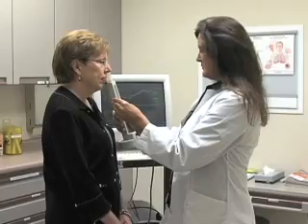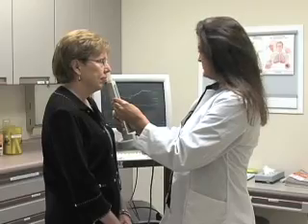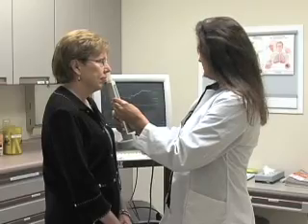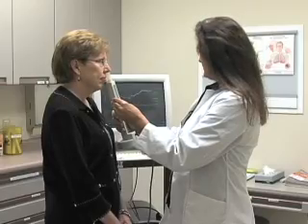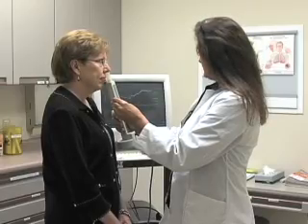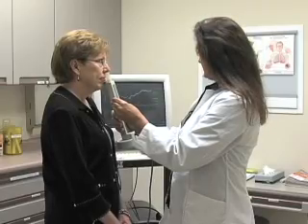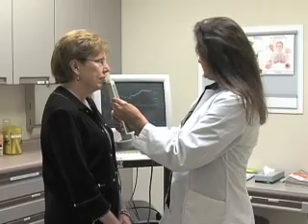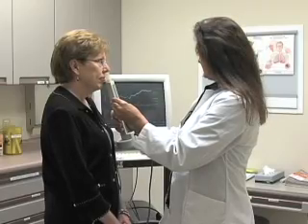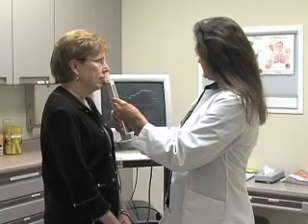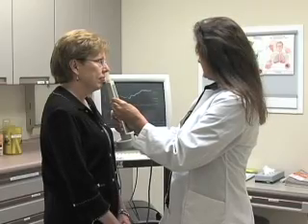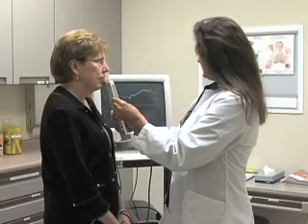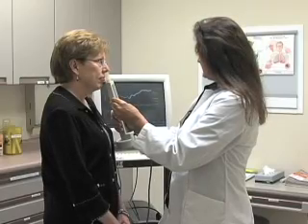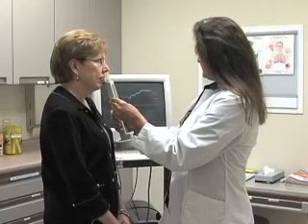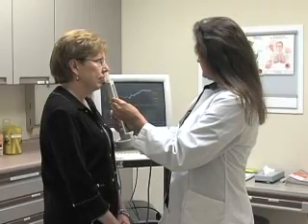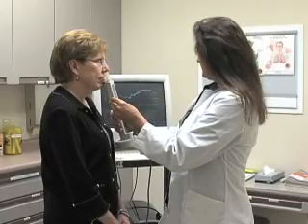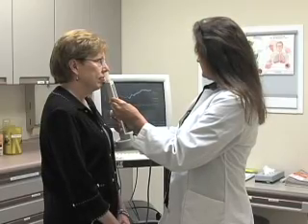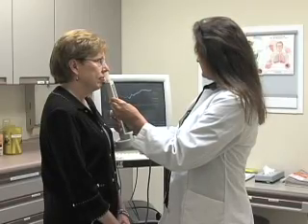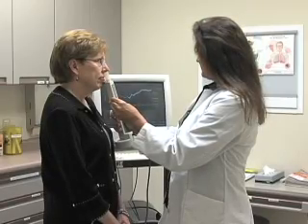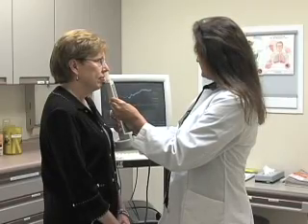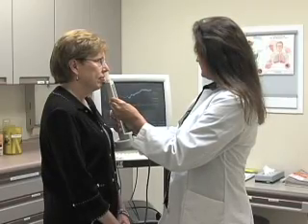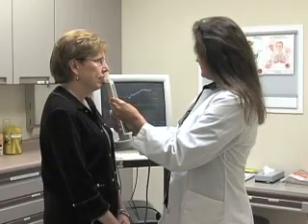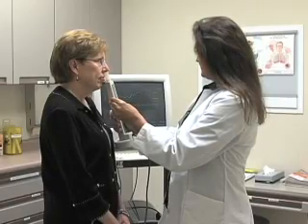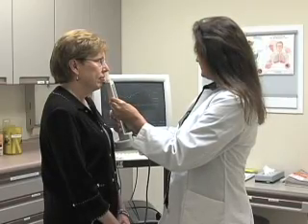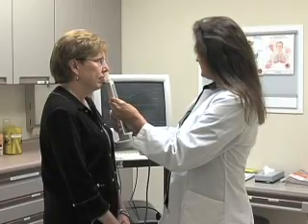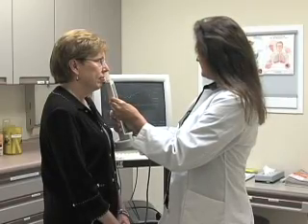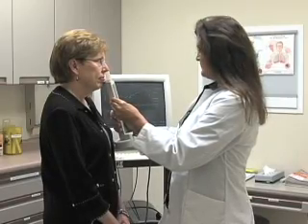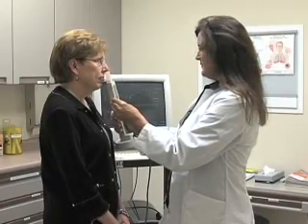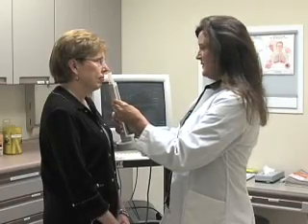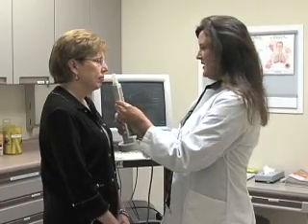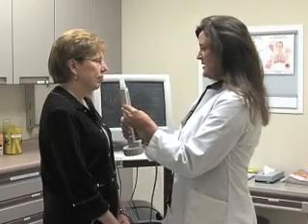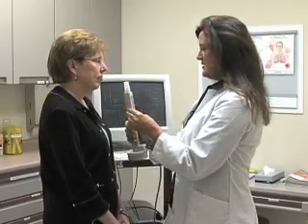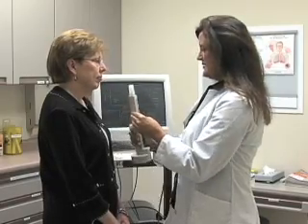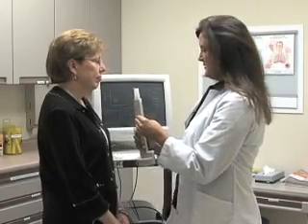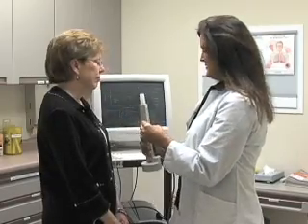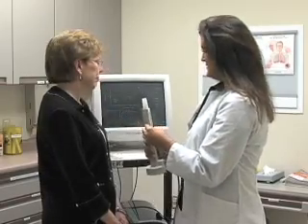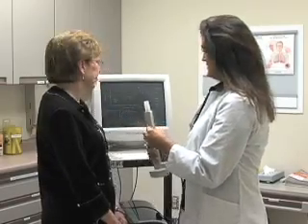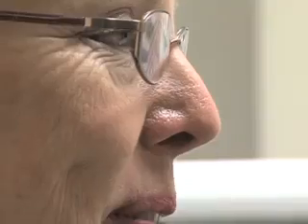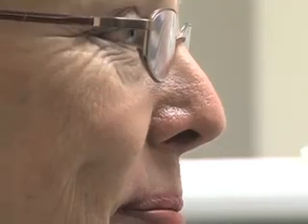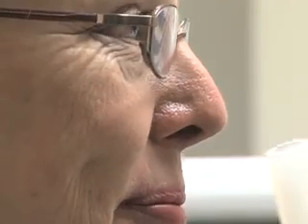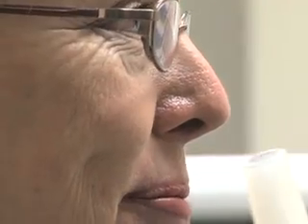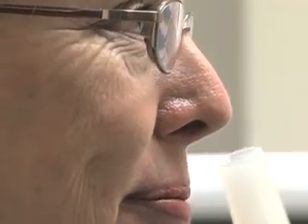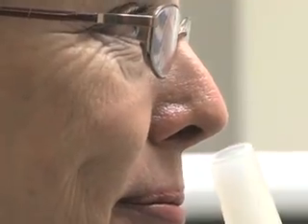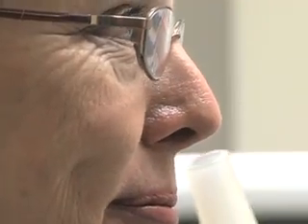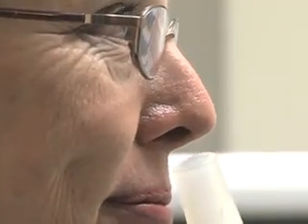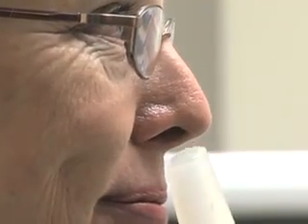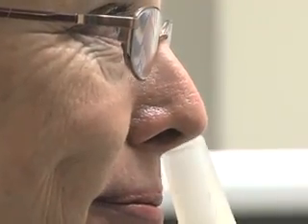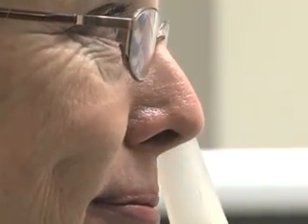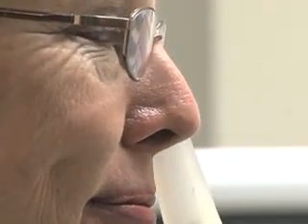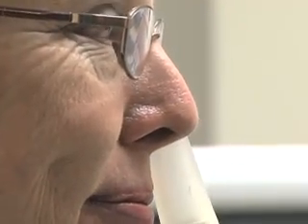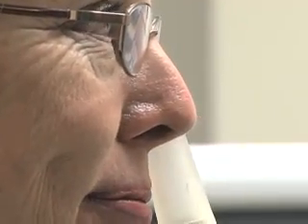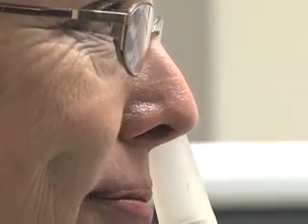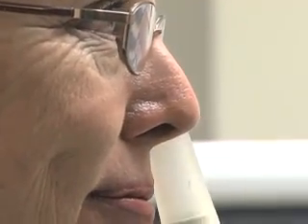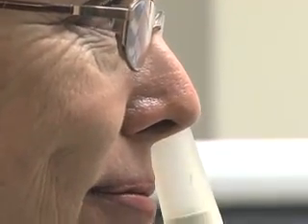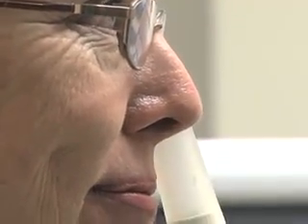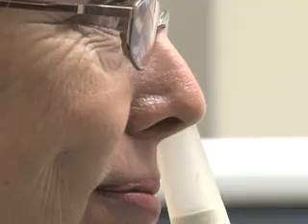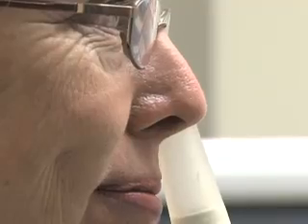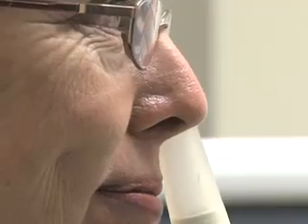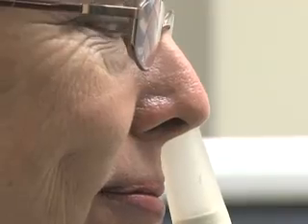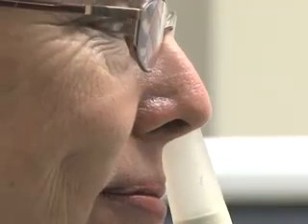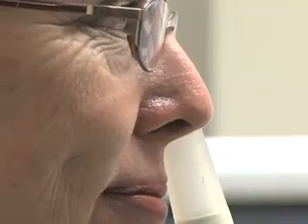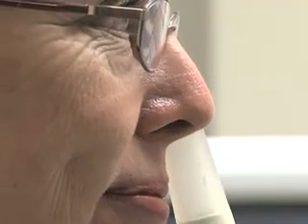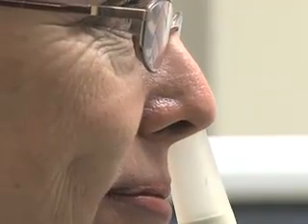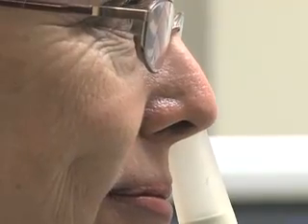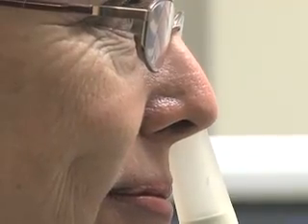More studies are underway to refine the dosing and test theories about how the treatment works. I'm Sunita Reed.